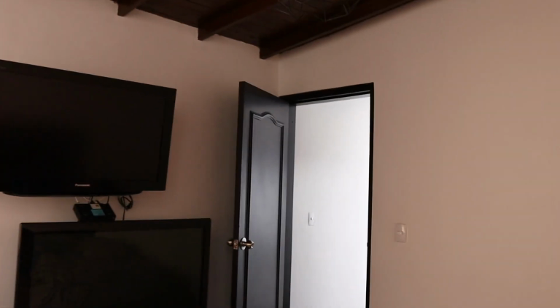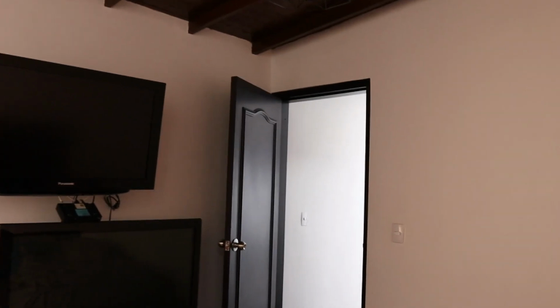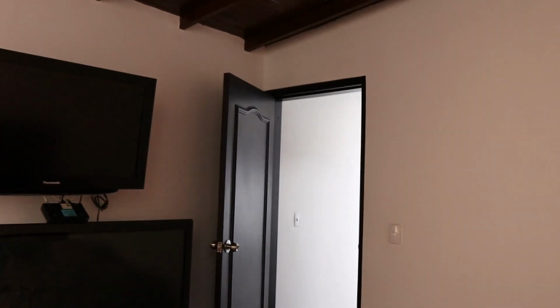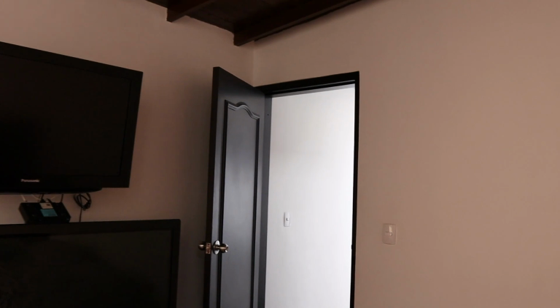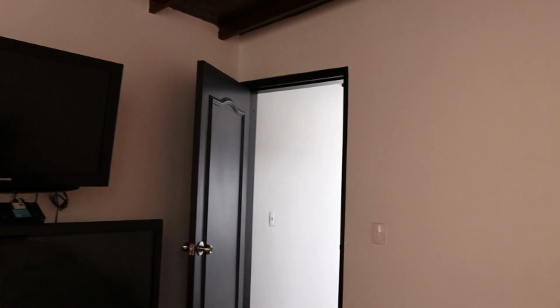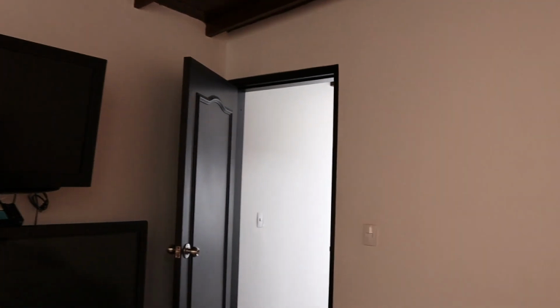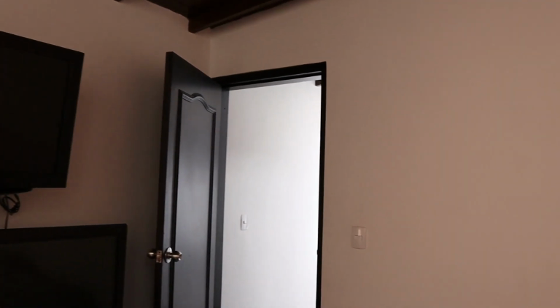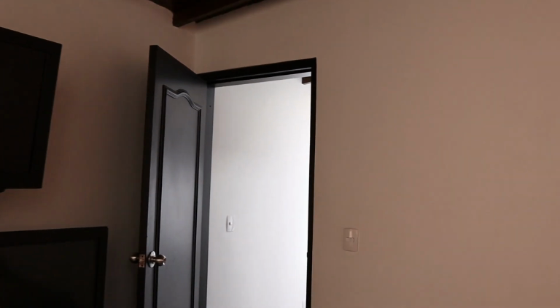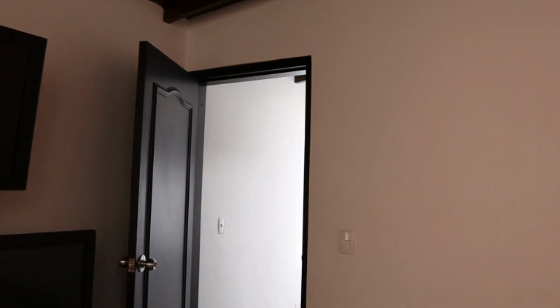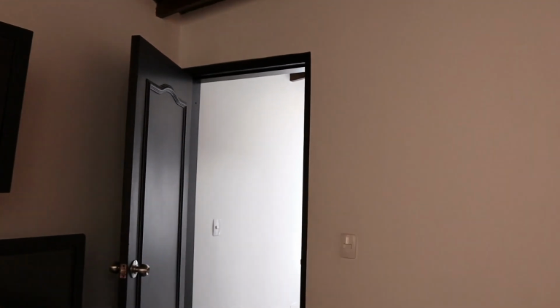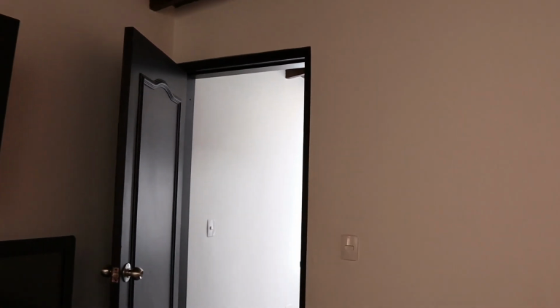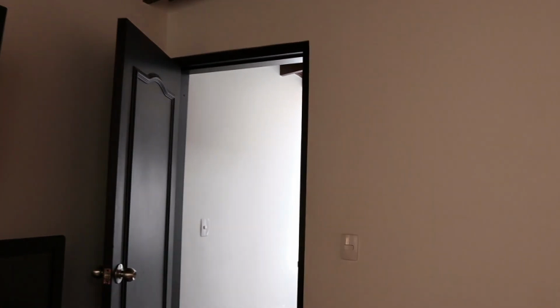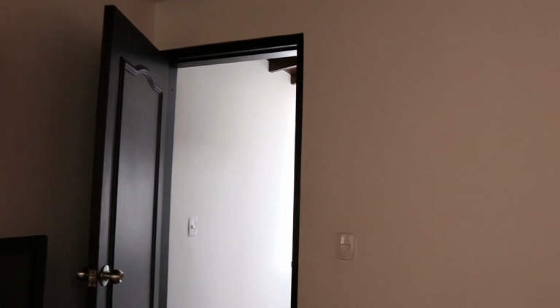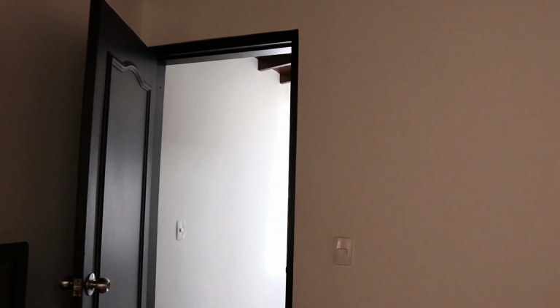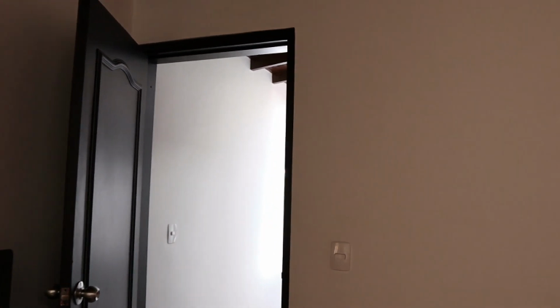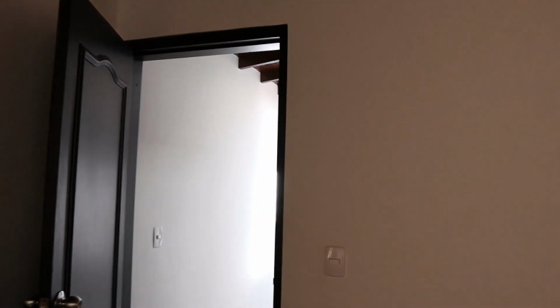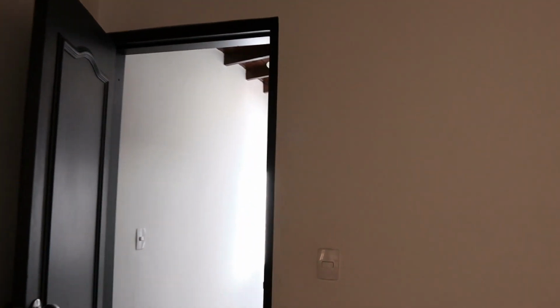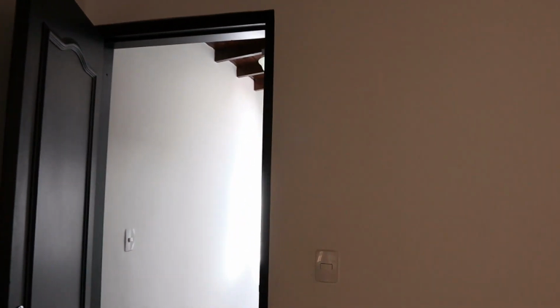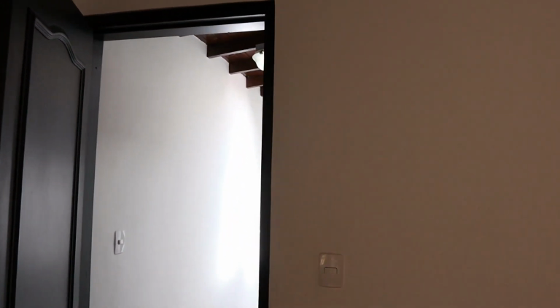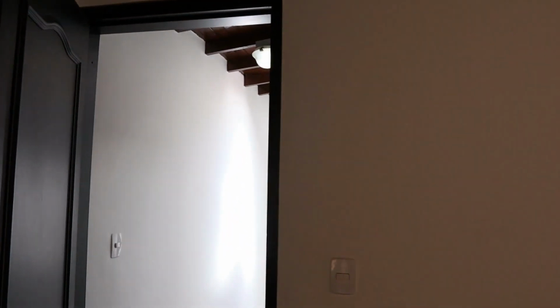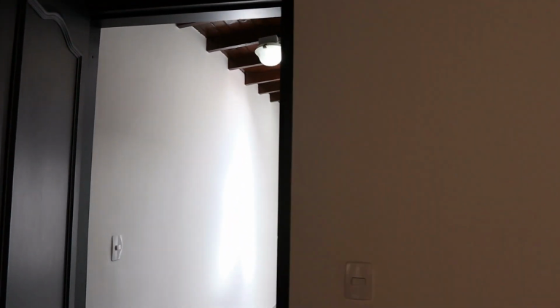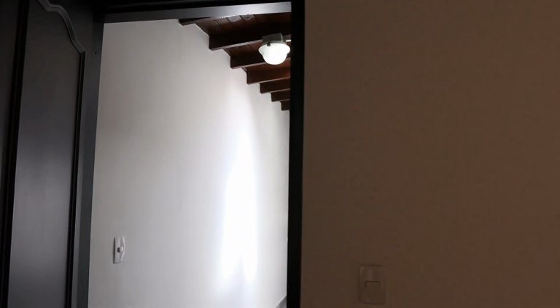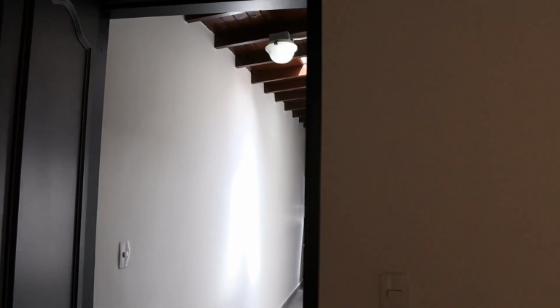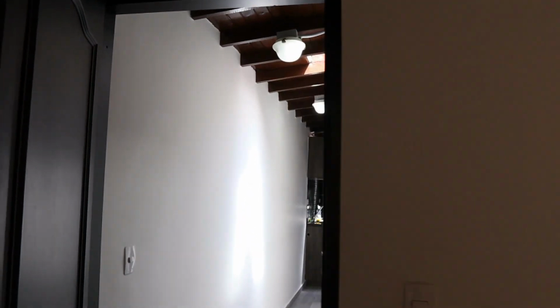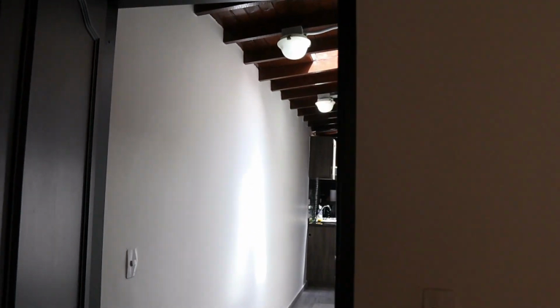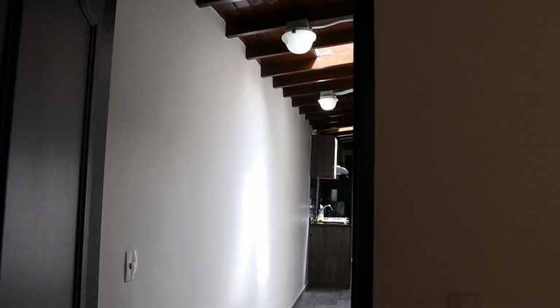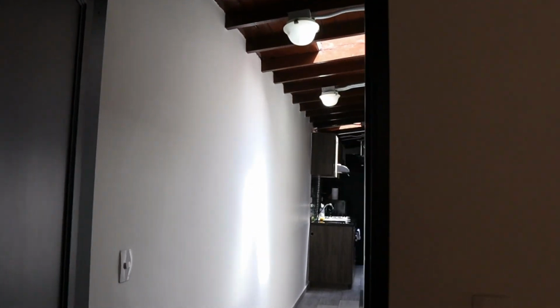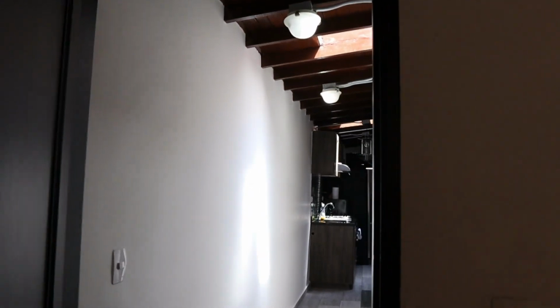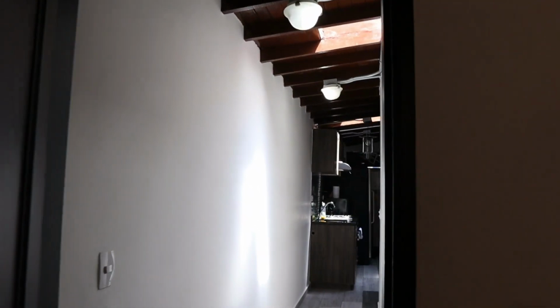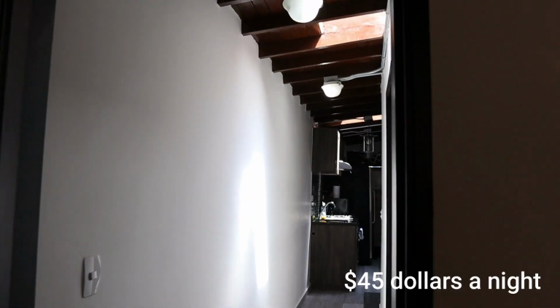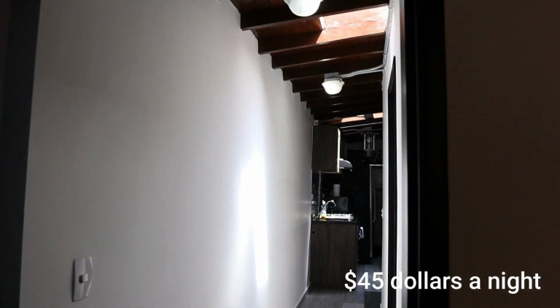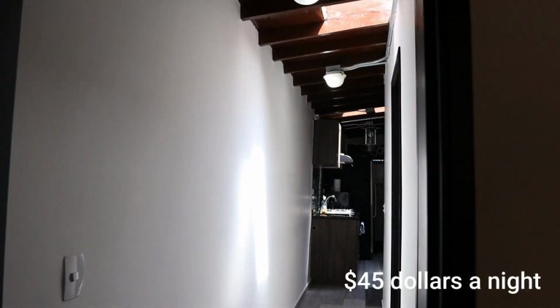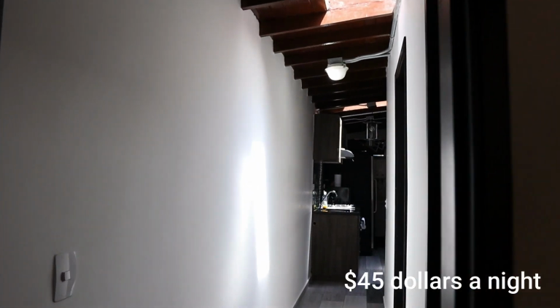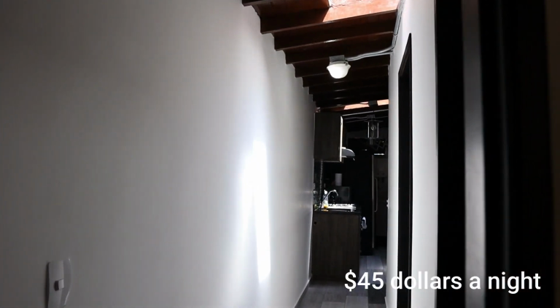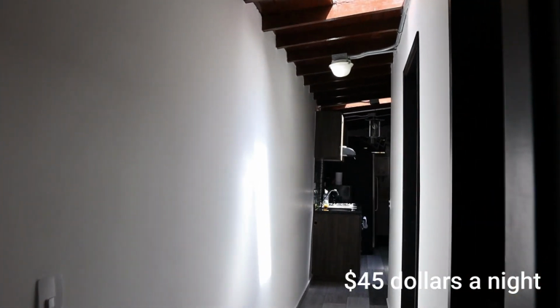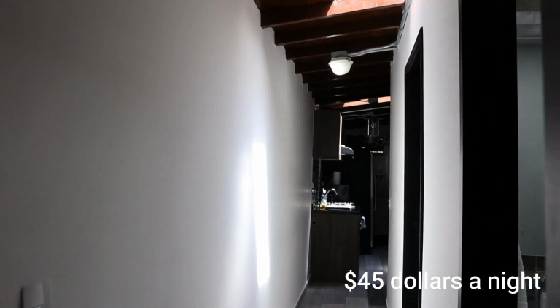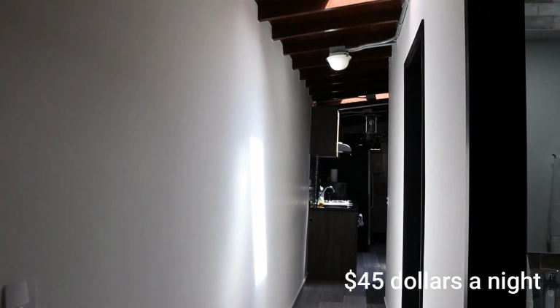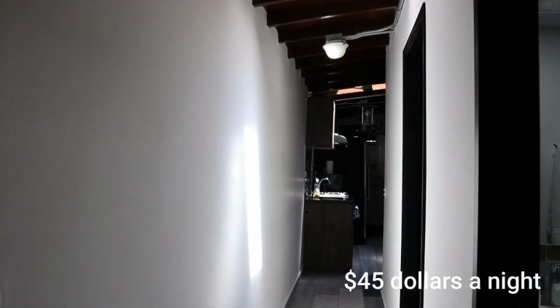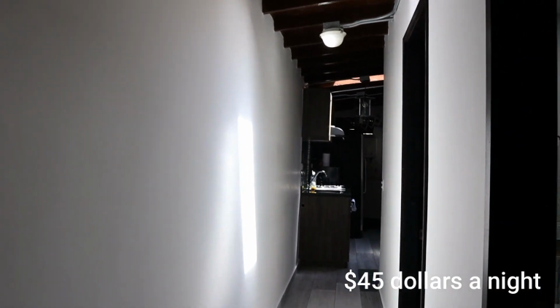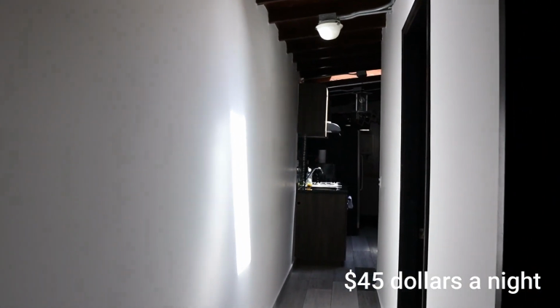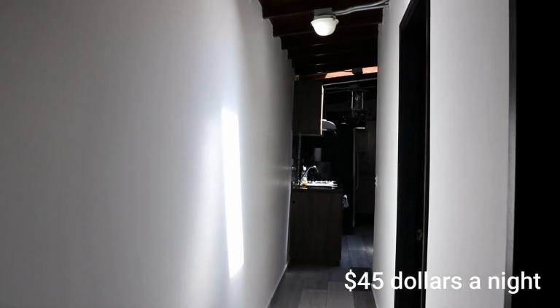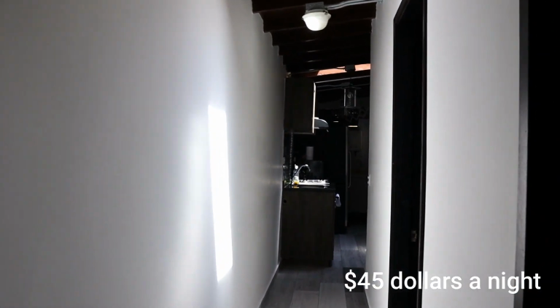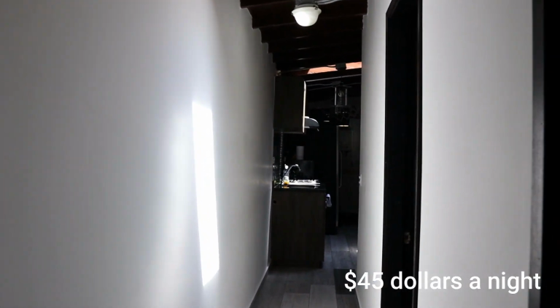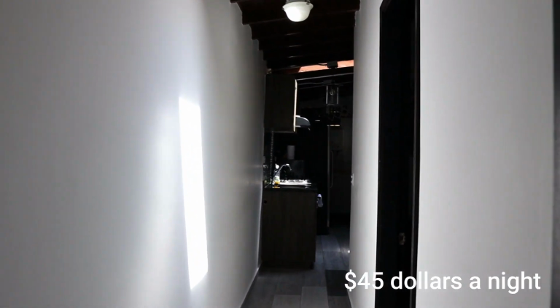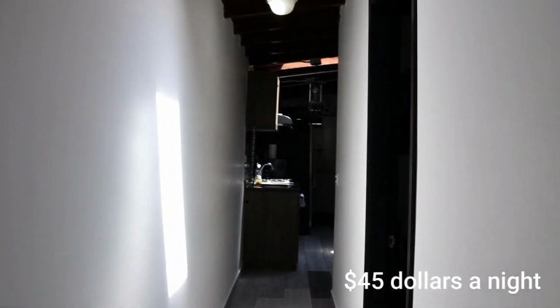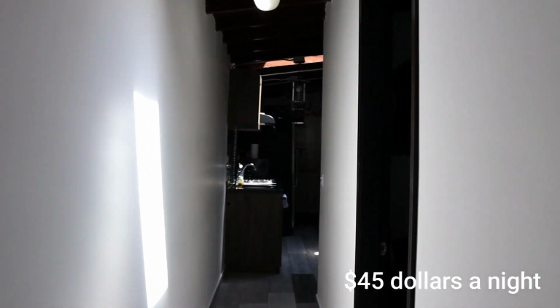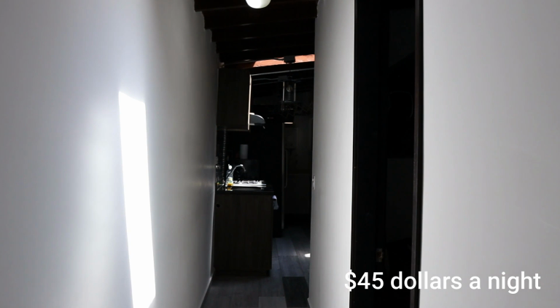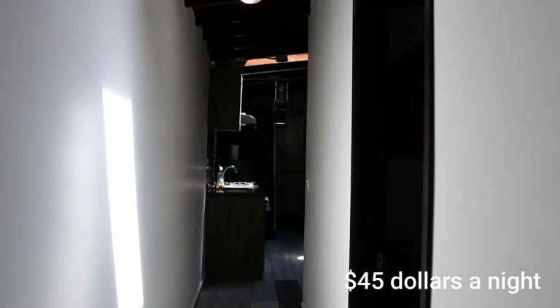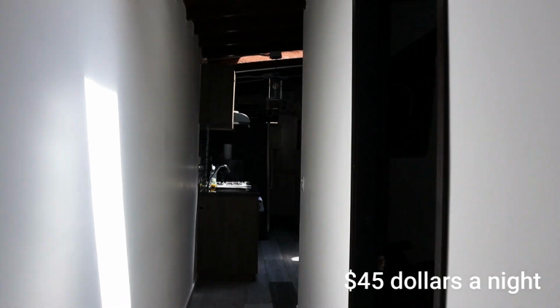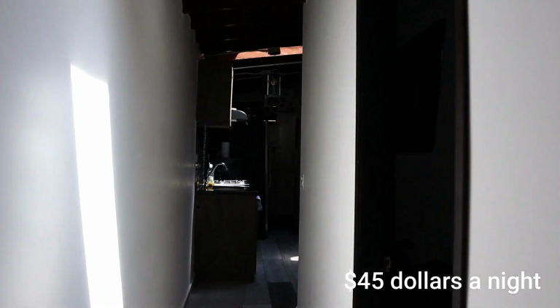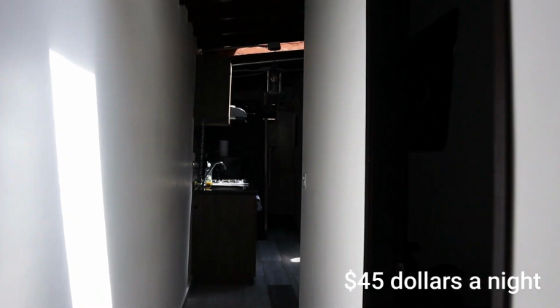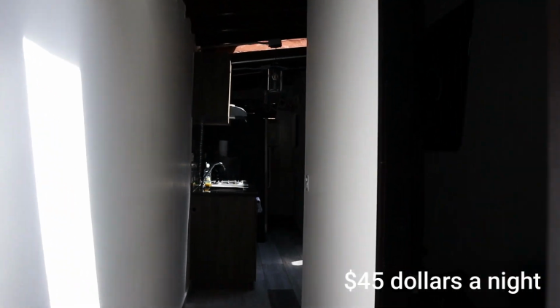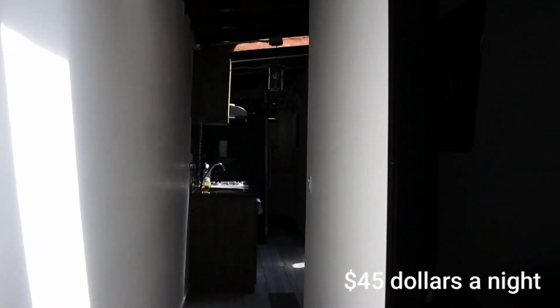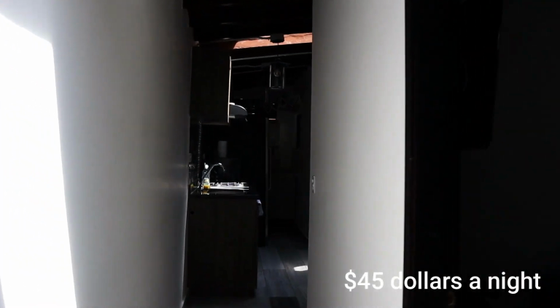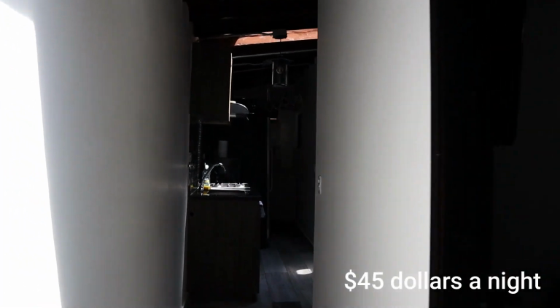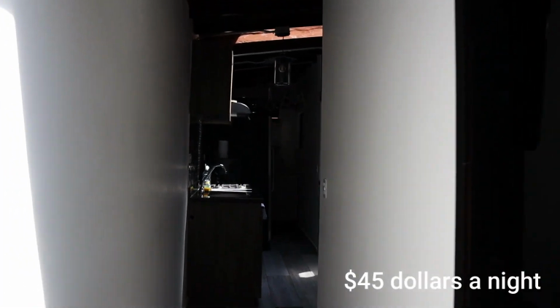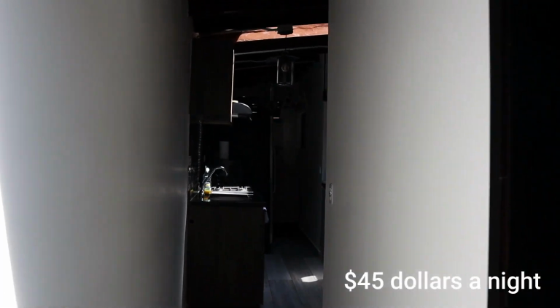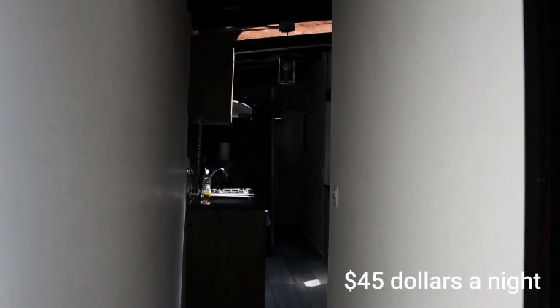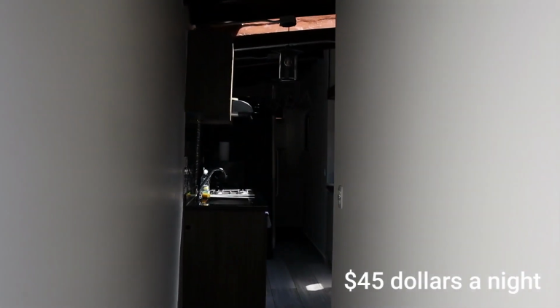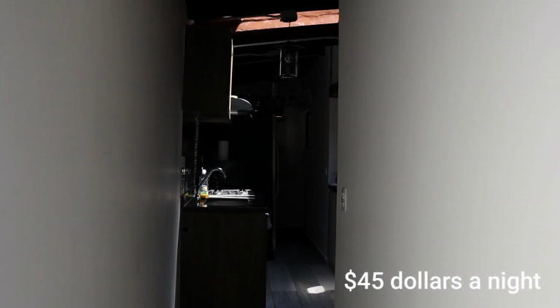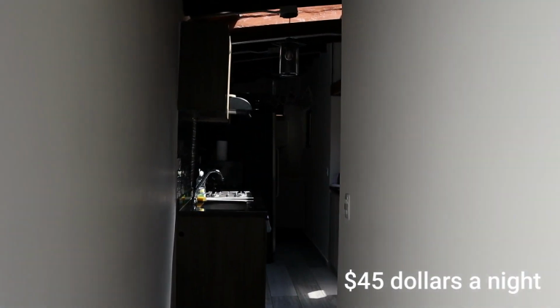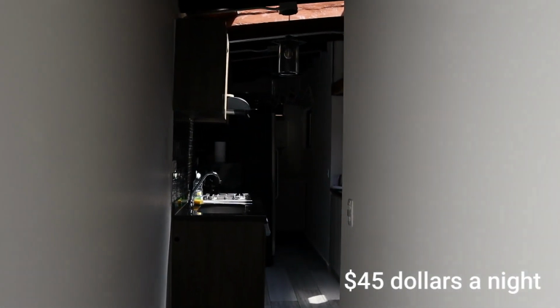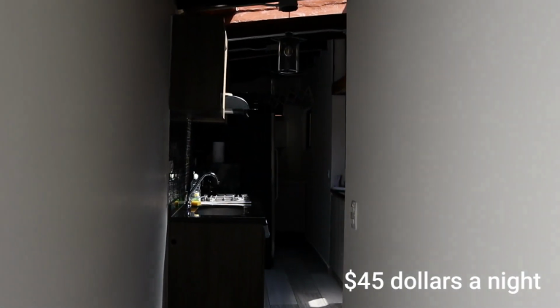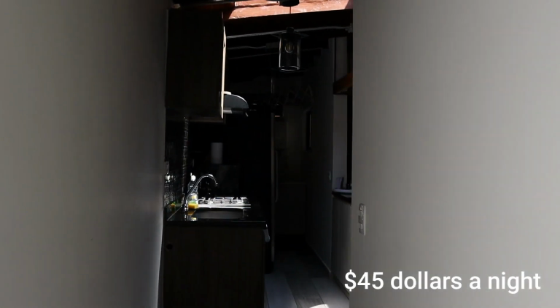So this is the Airbnb. I believe, if I can remember, I paid roughly about $80 a night for this.